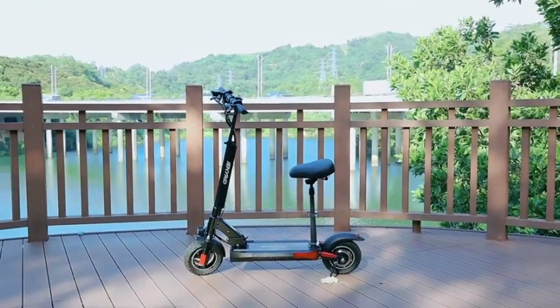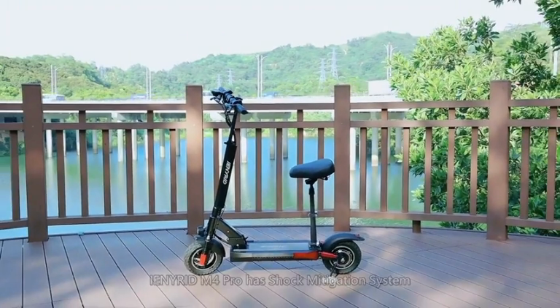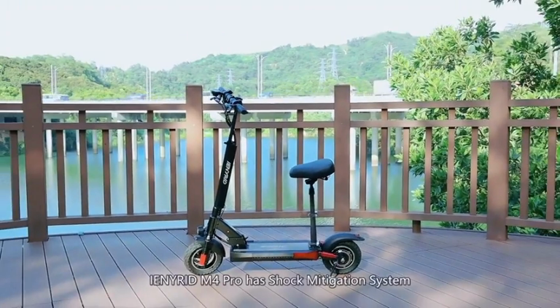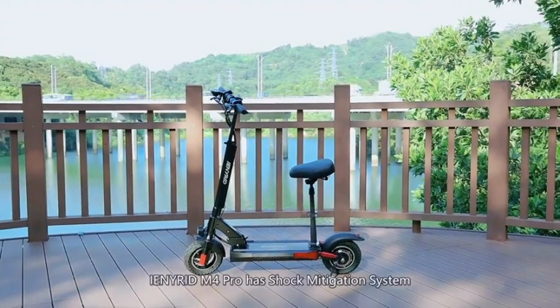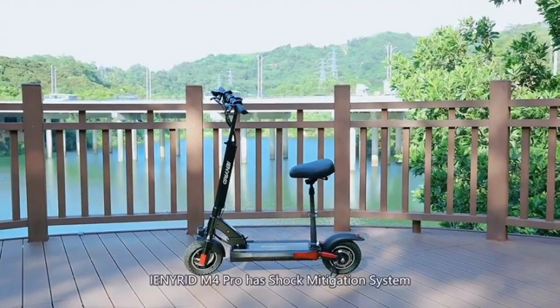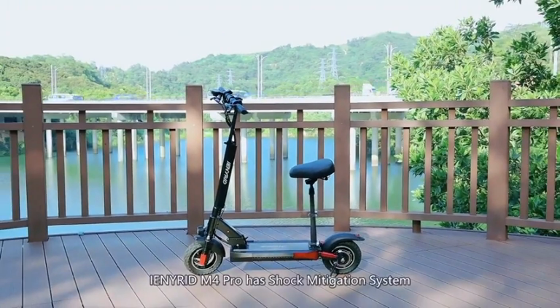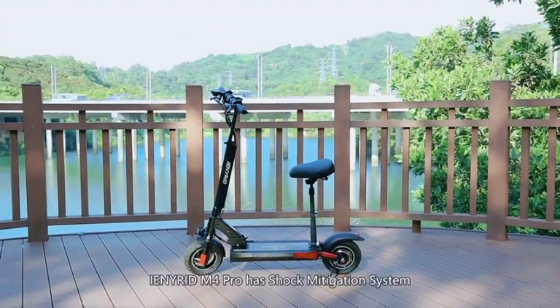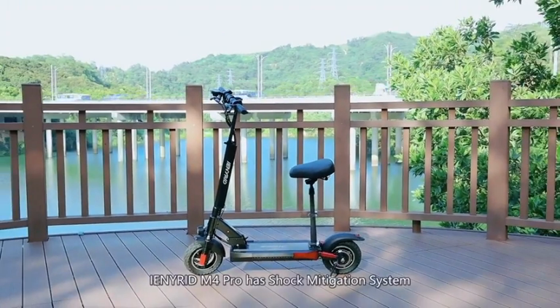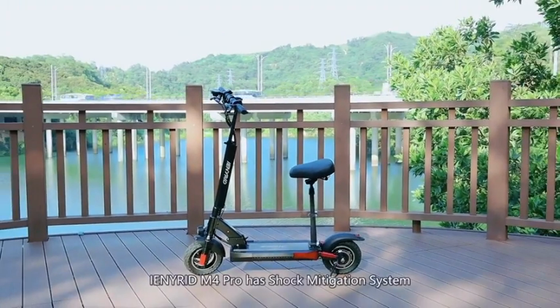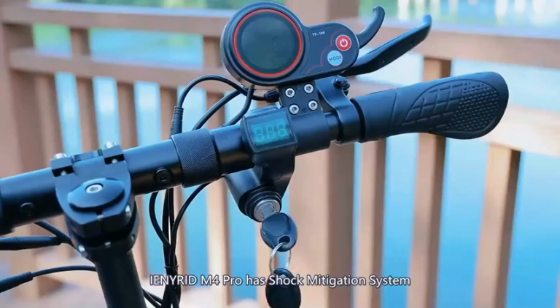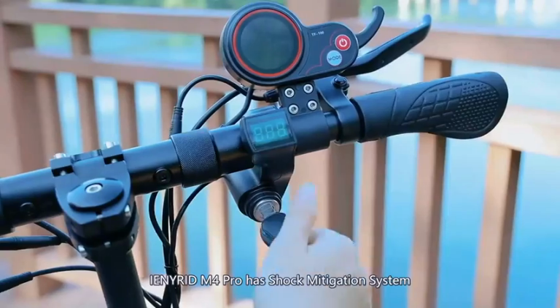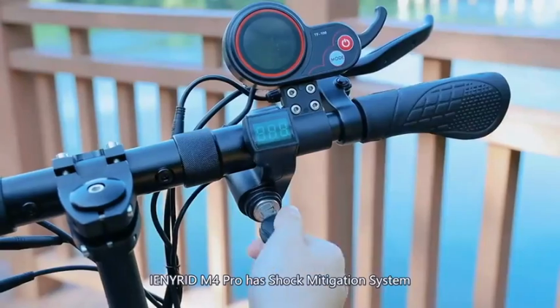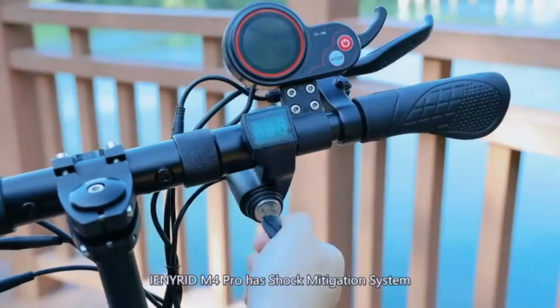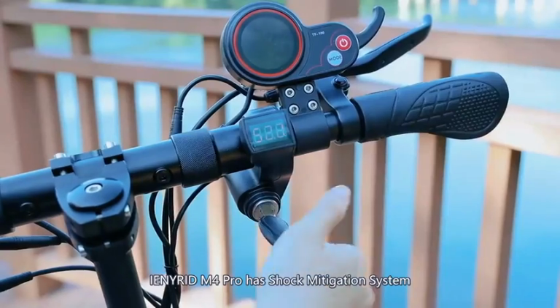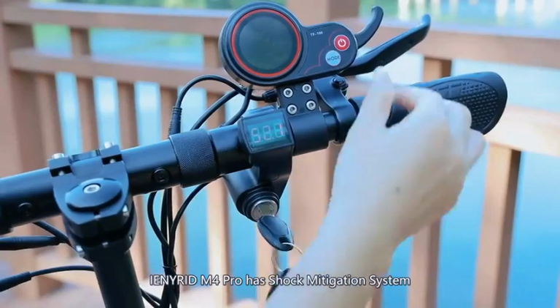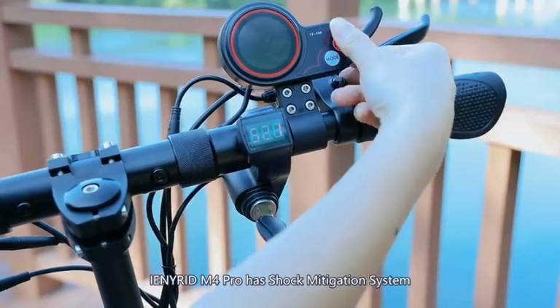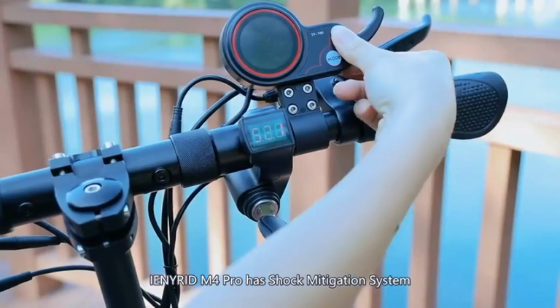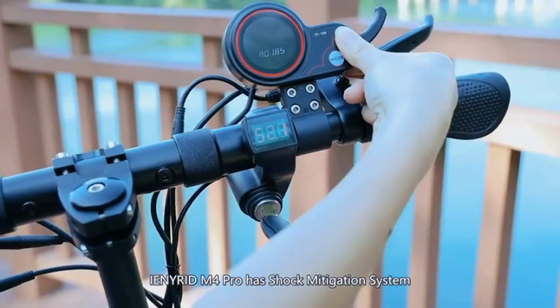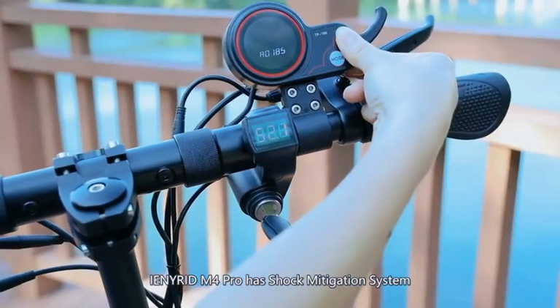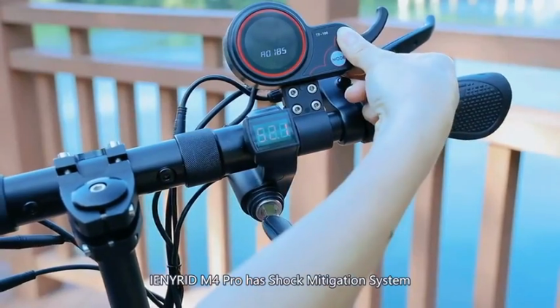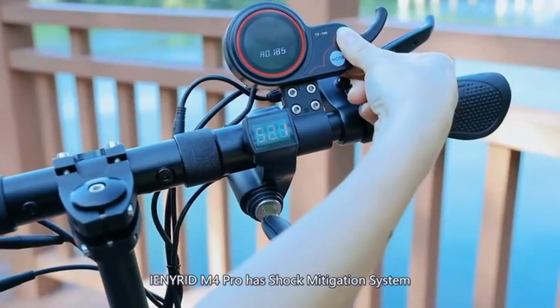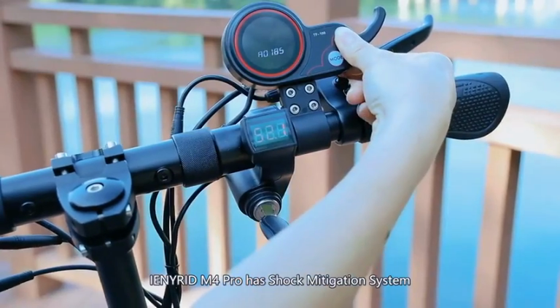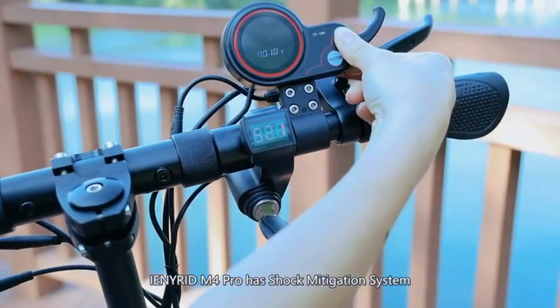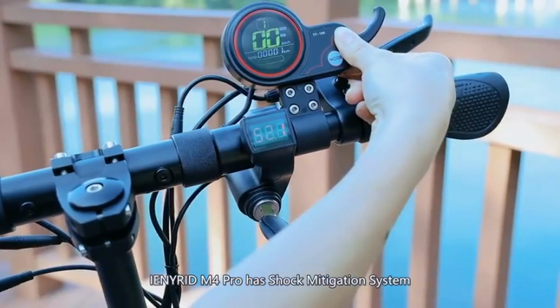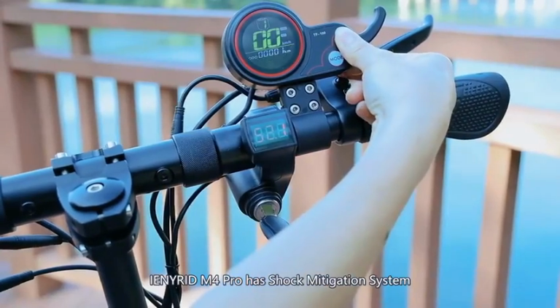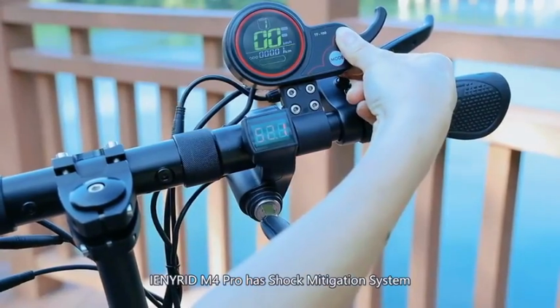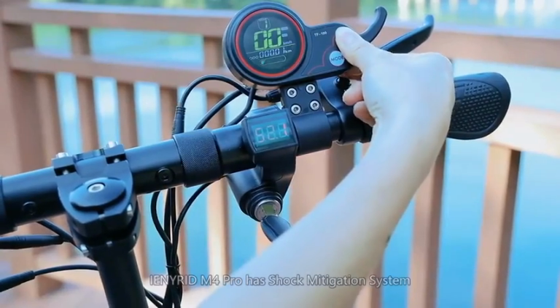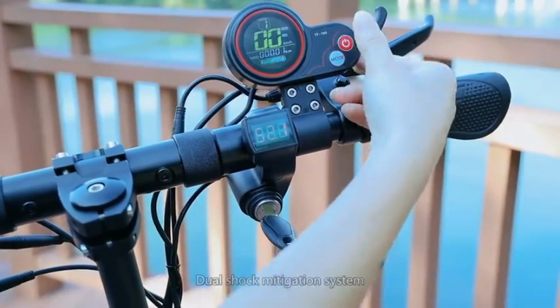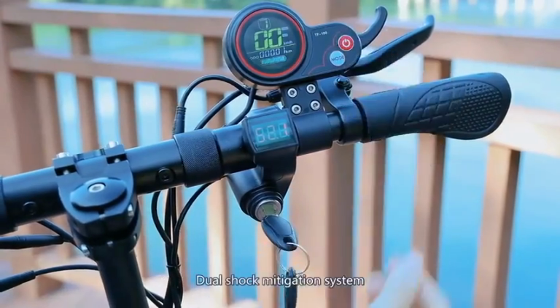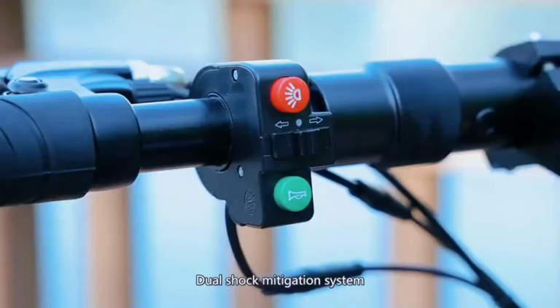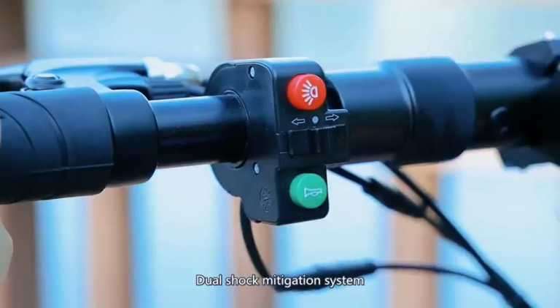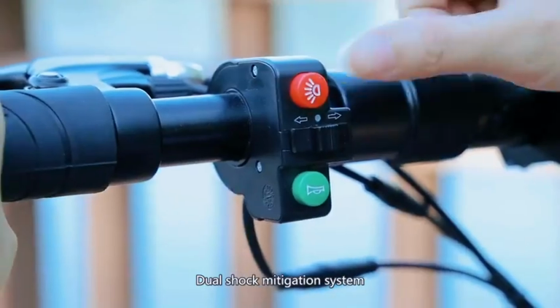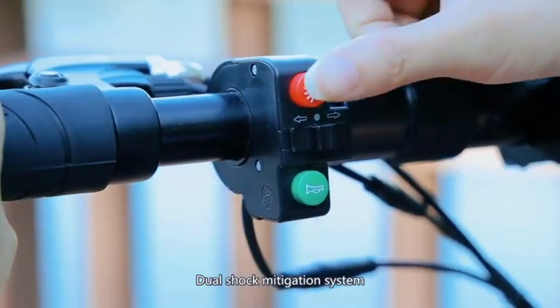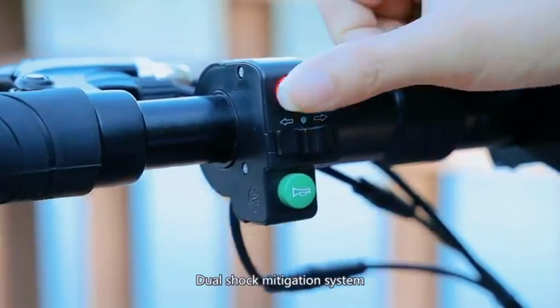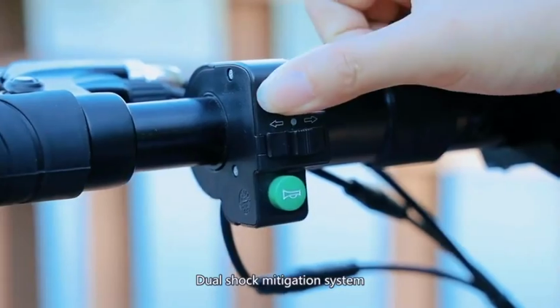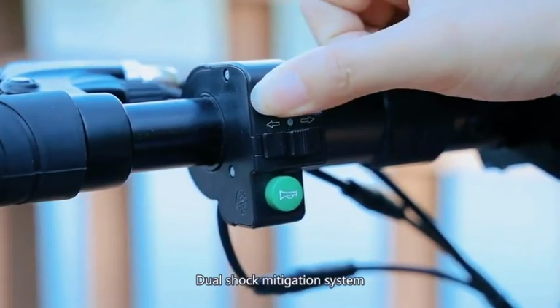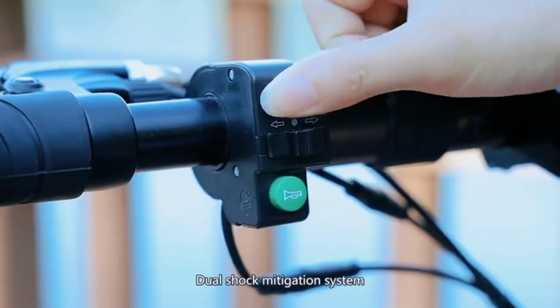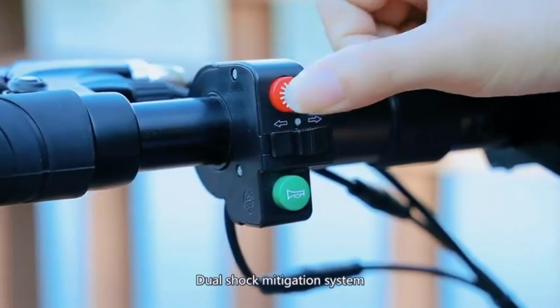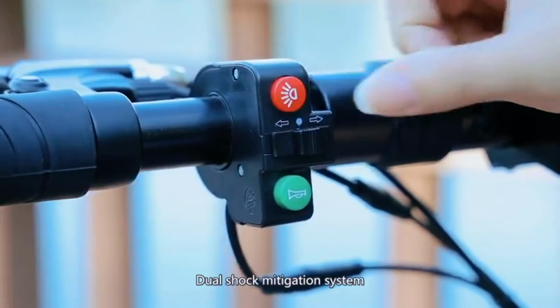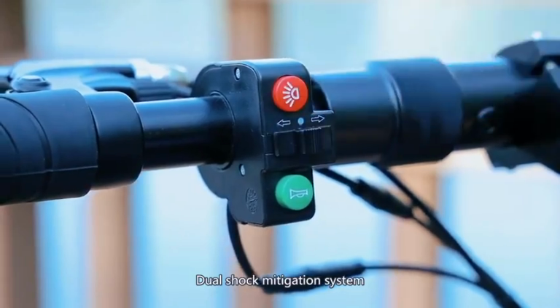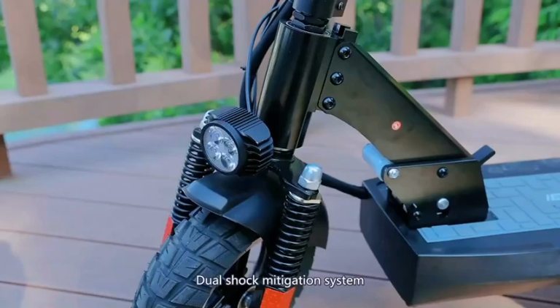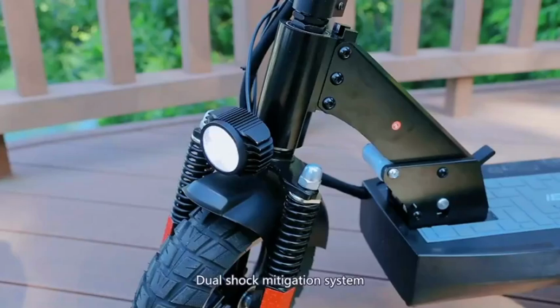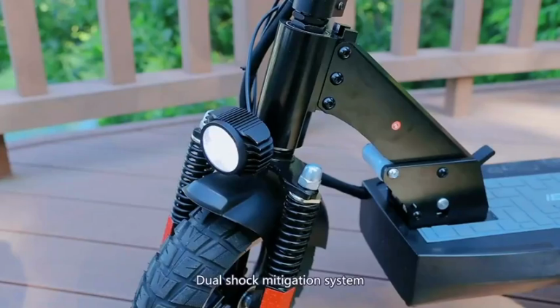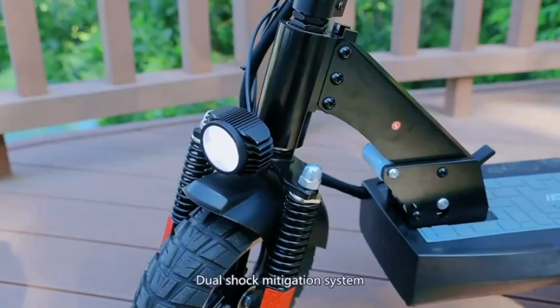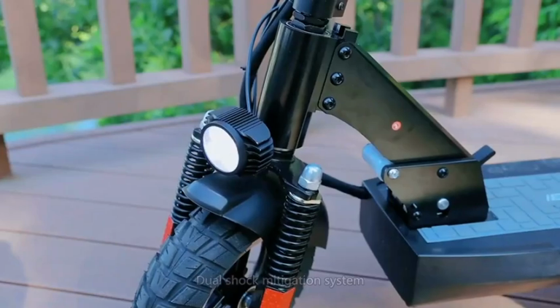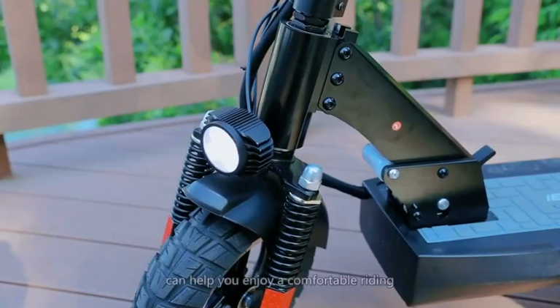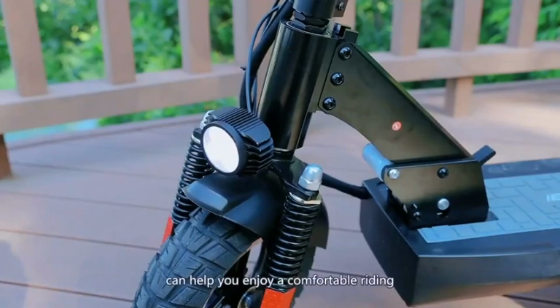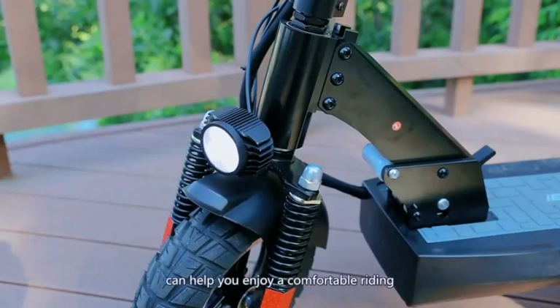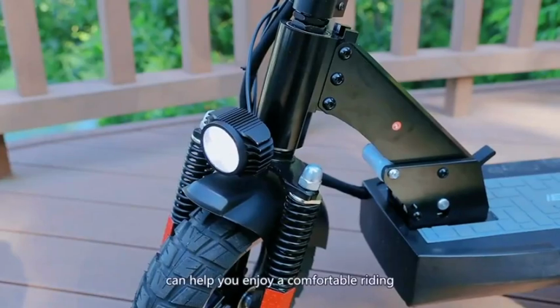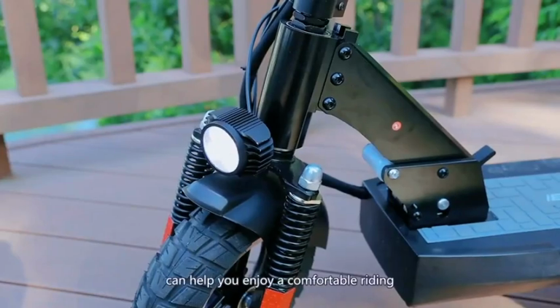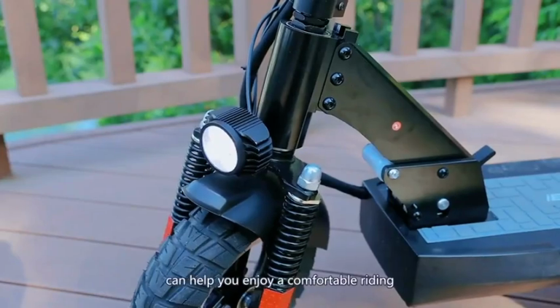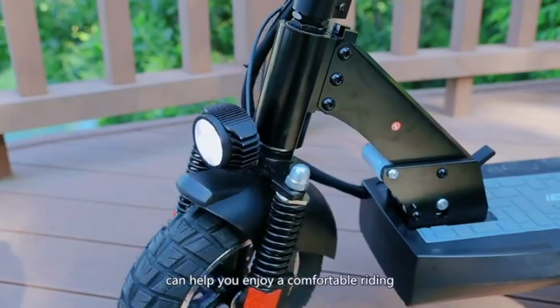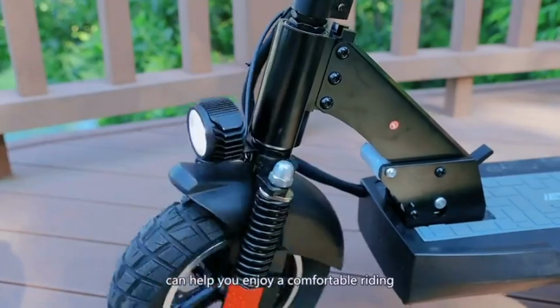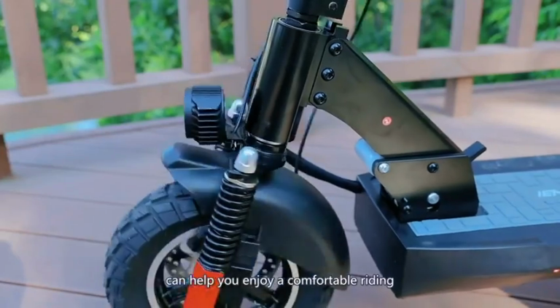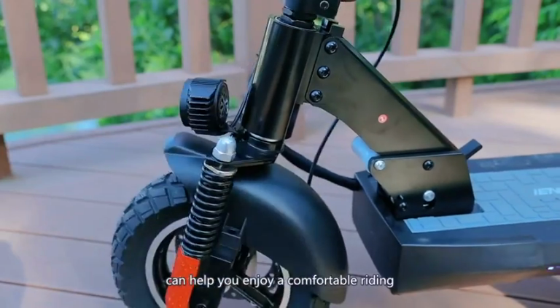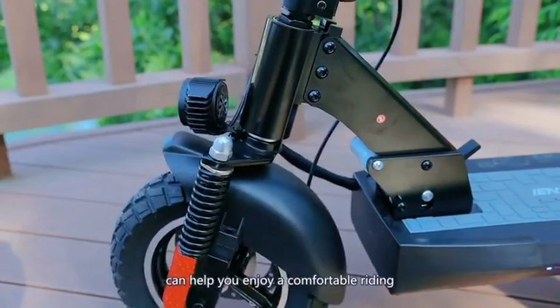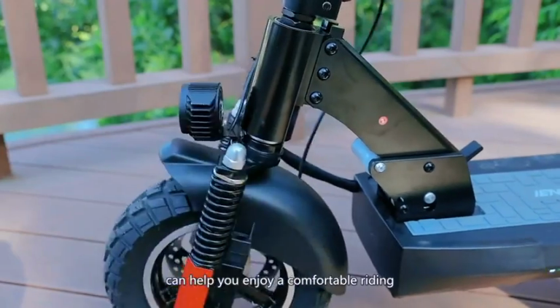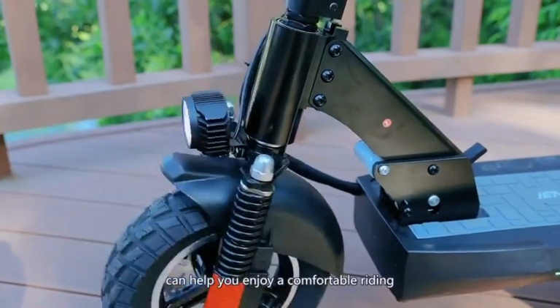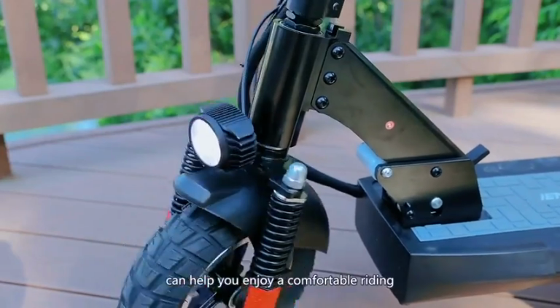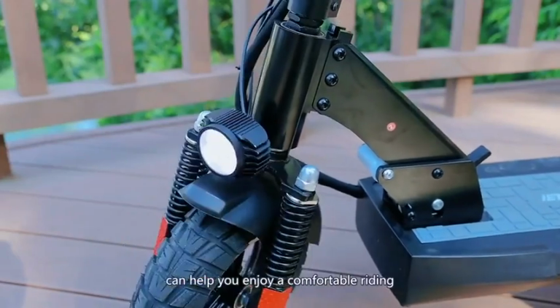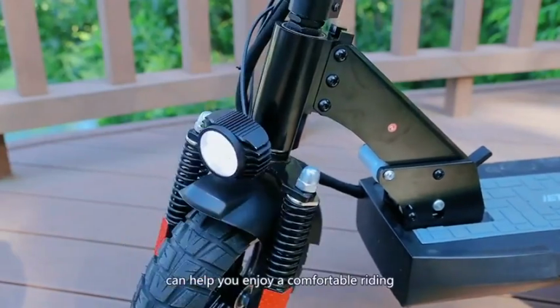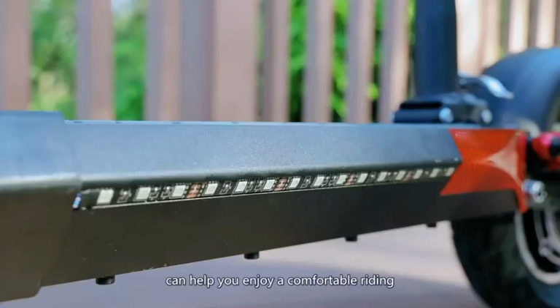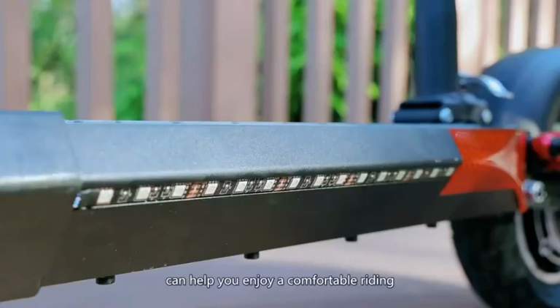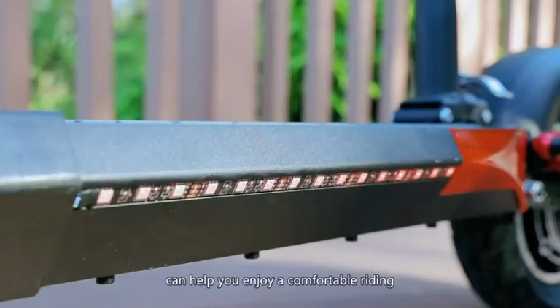The Enronim 4 Pro dual shock mitigation system can help you enjoy a comfortable riding experience.